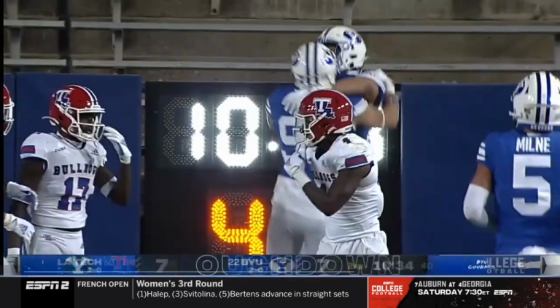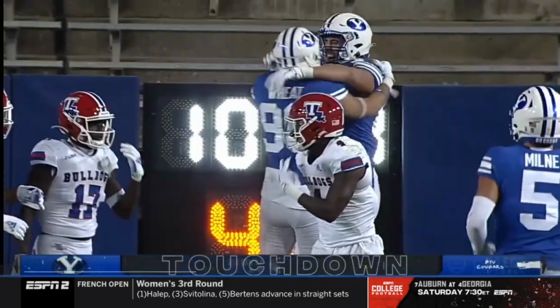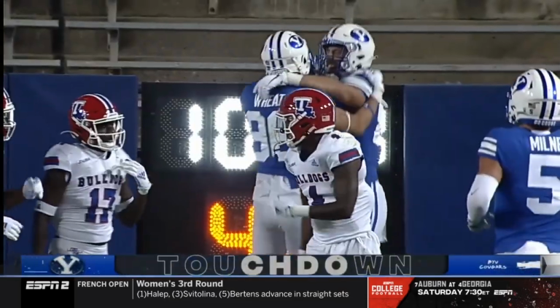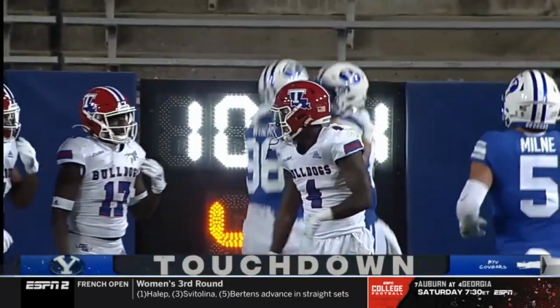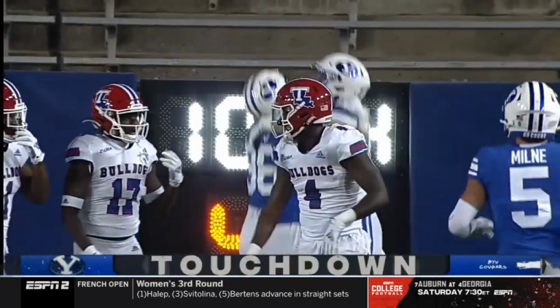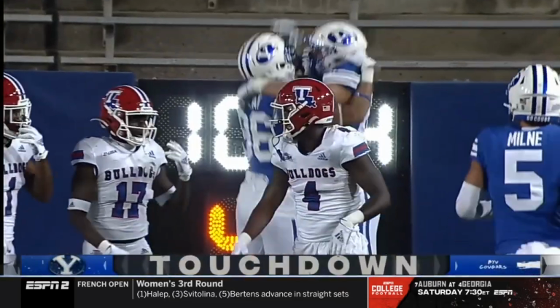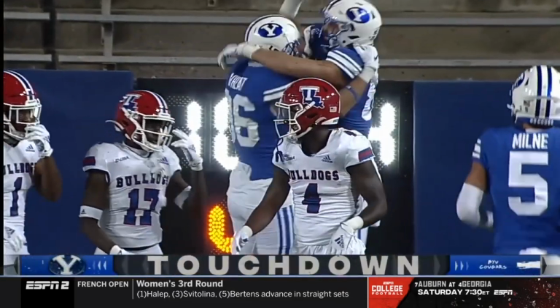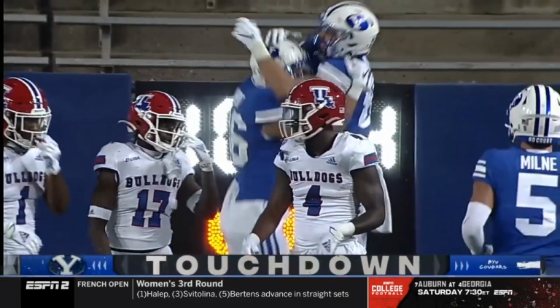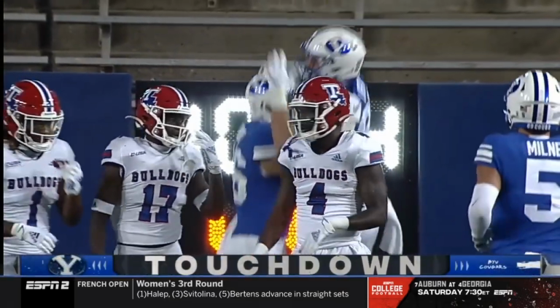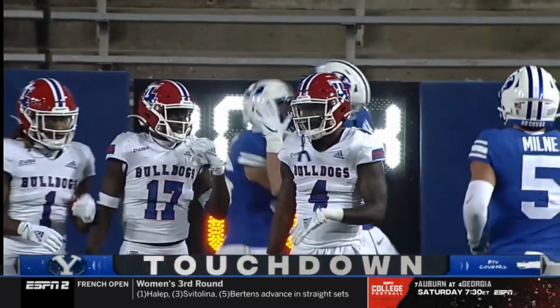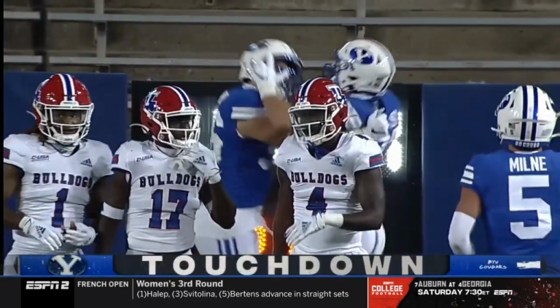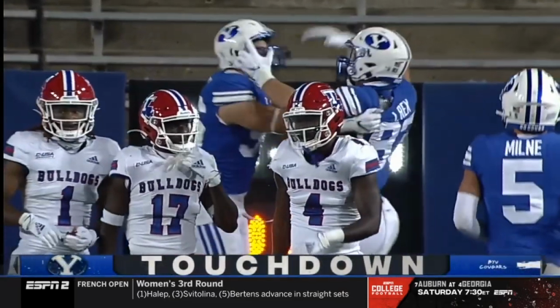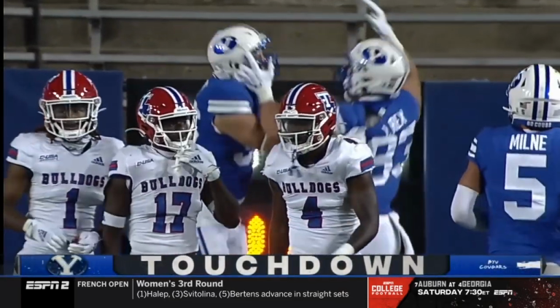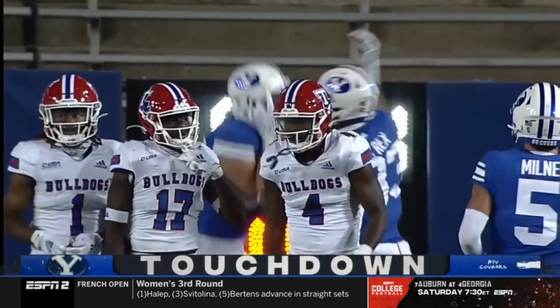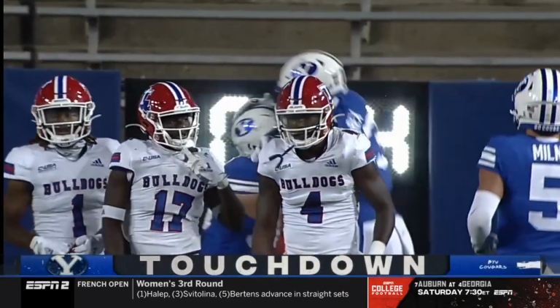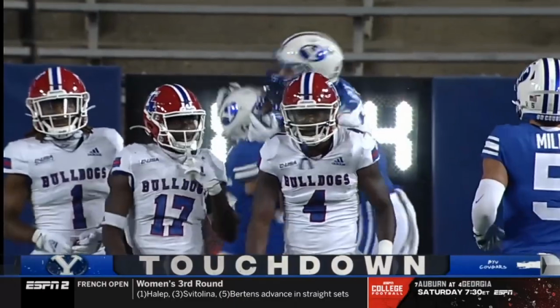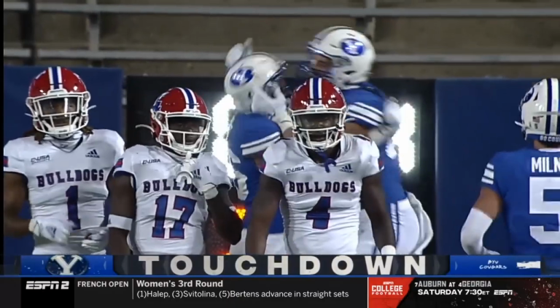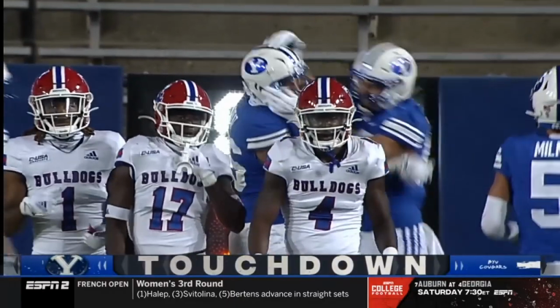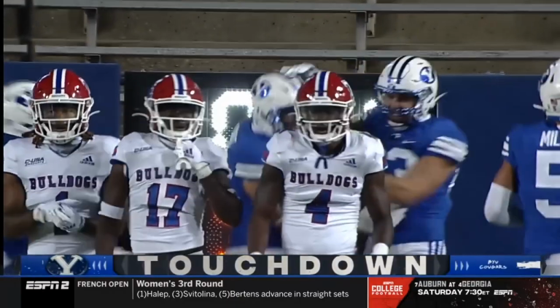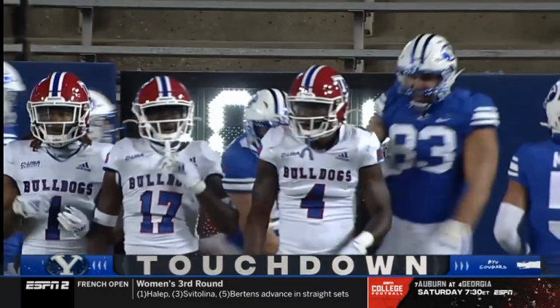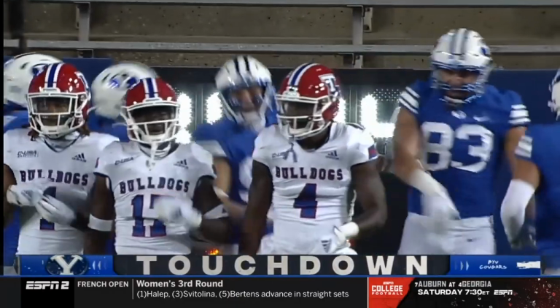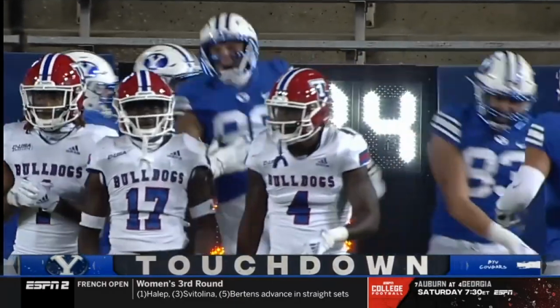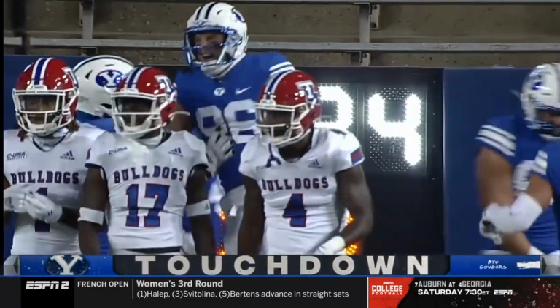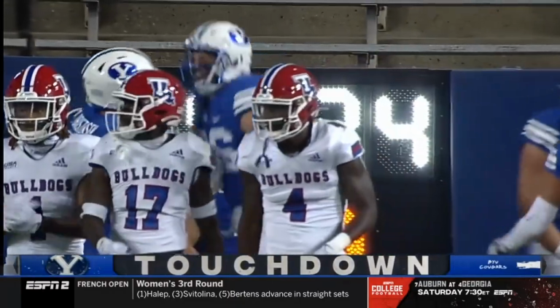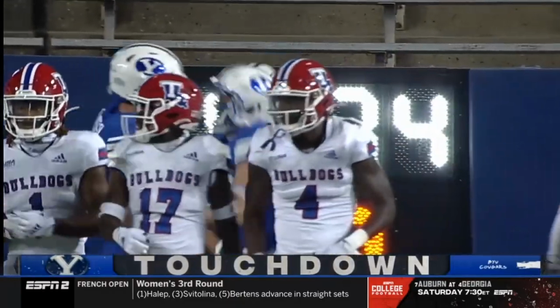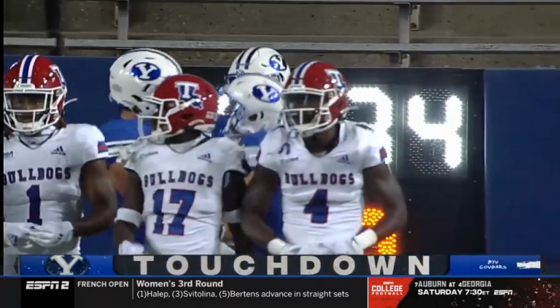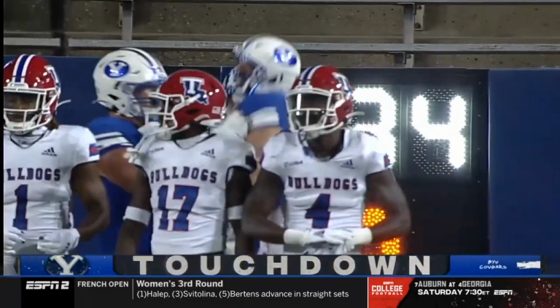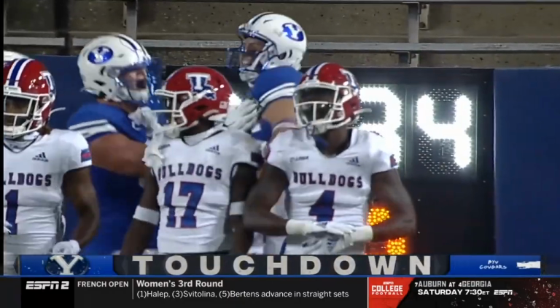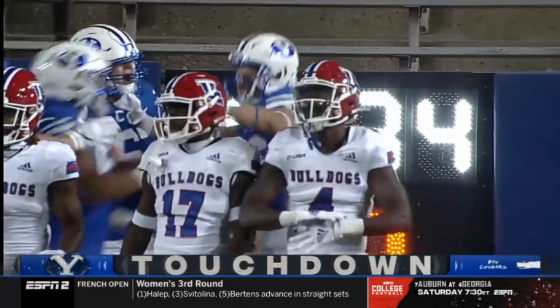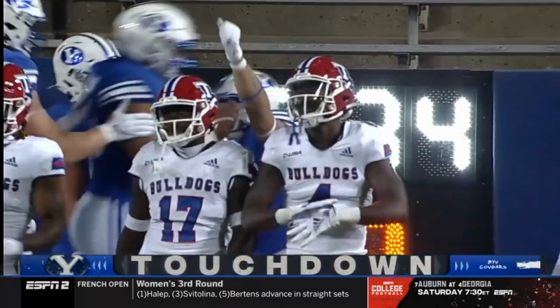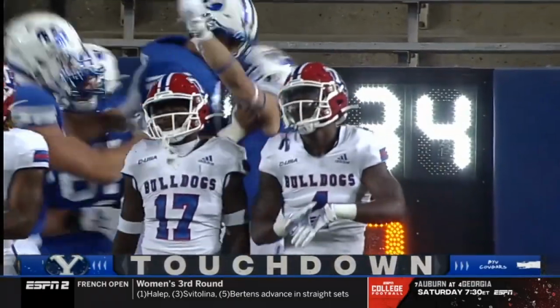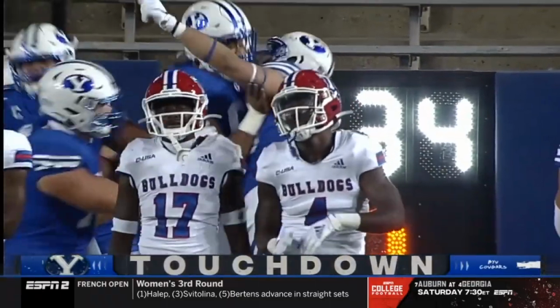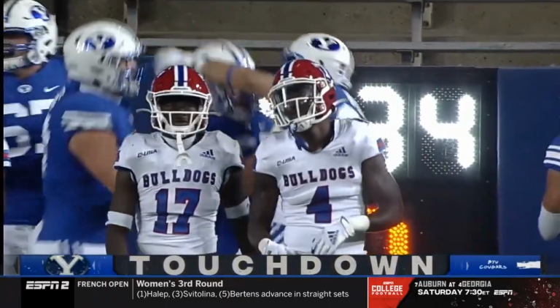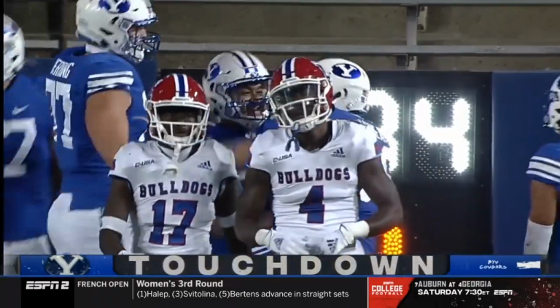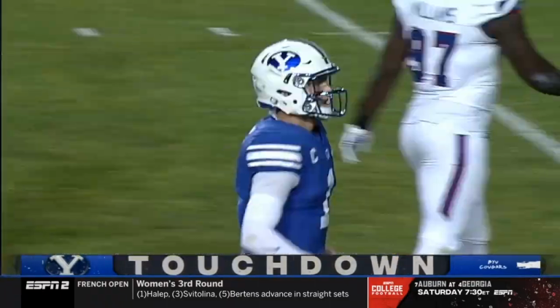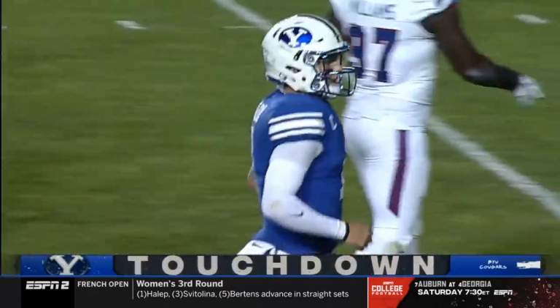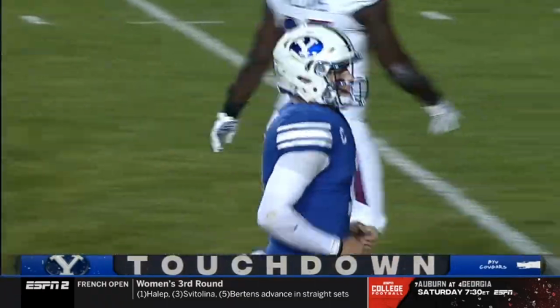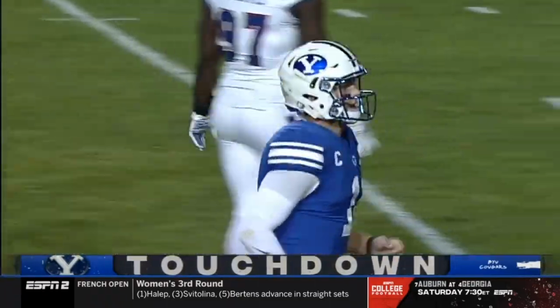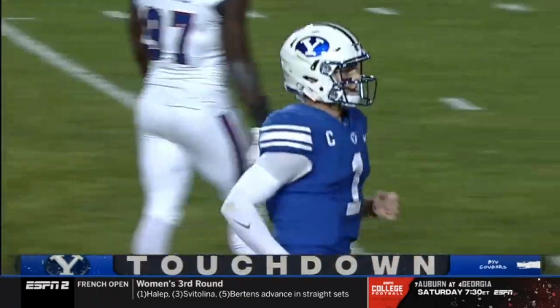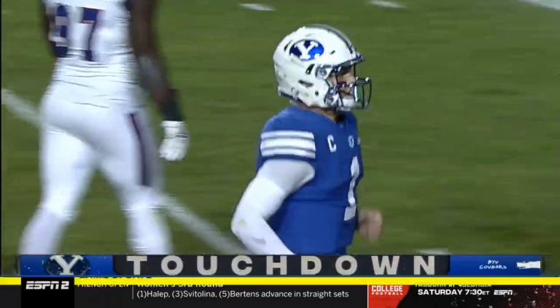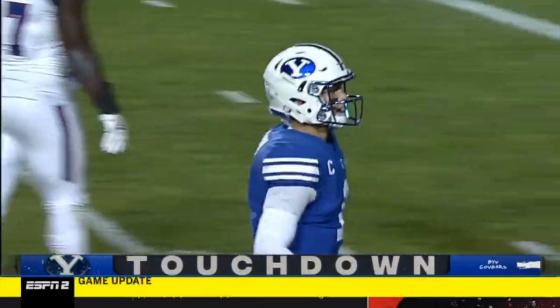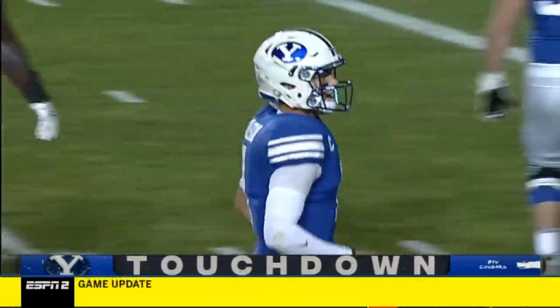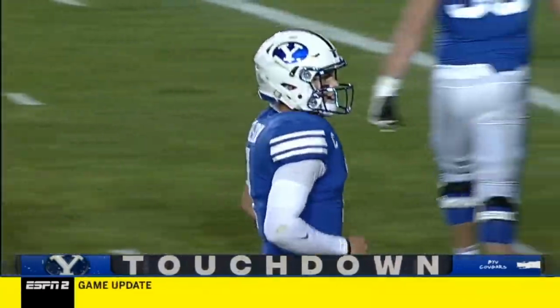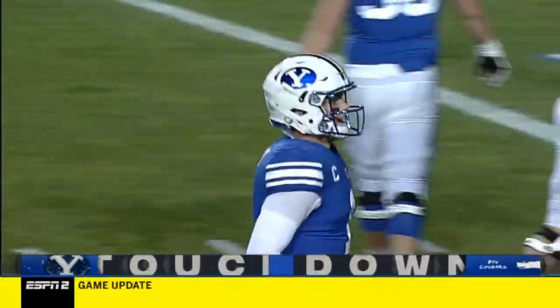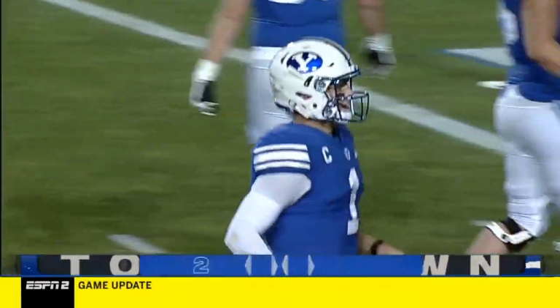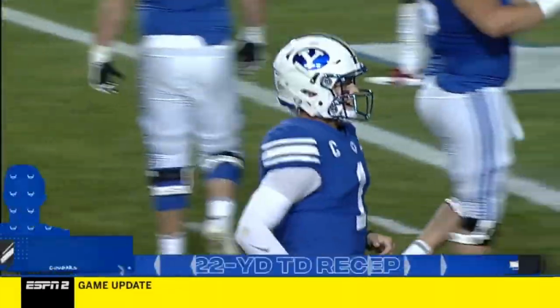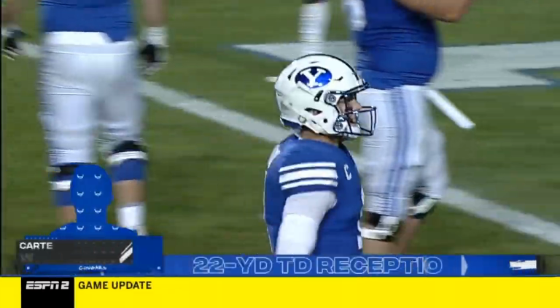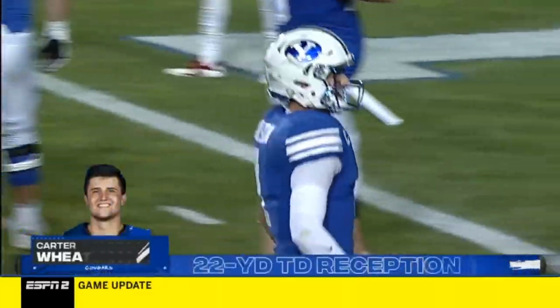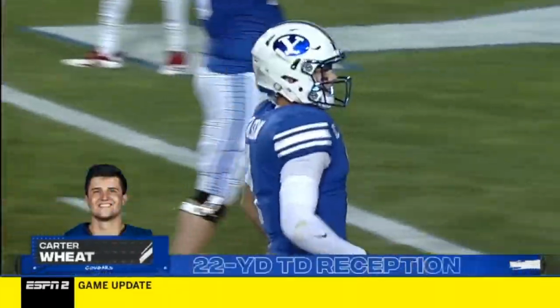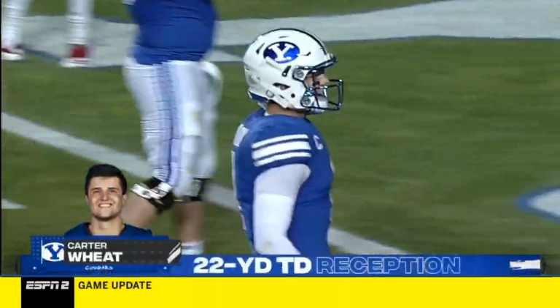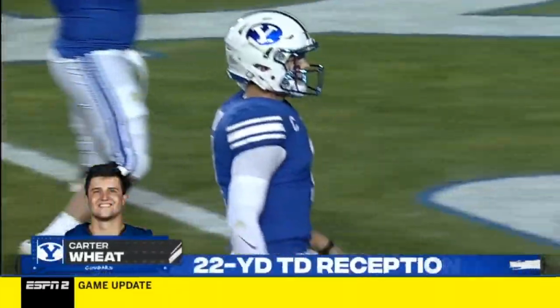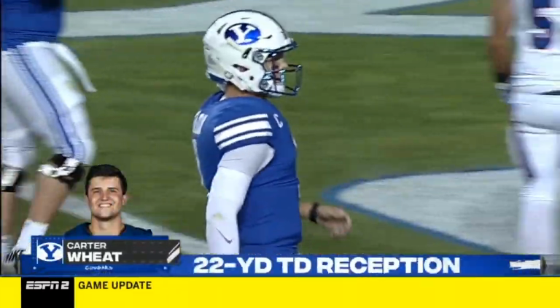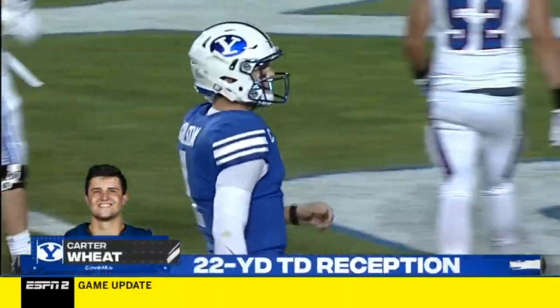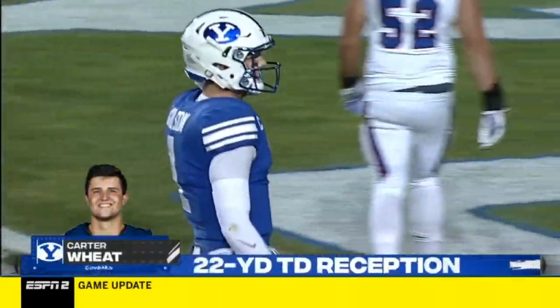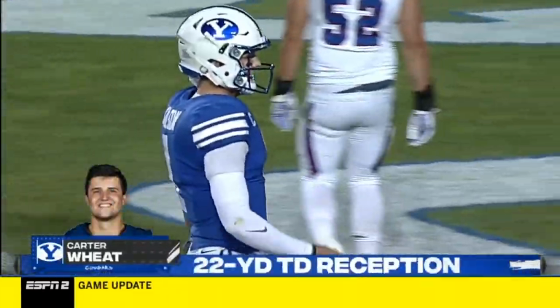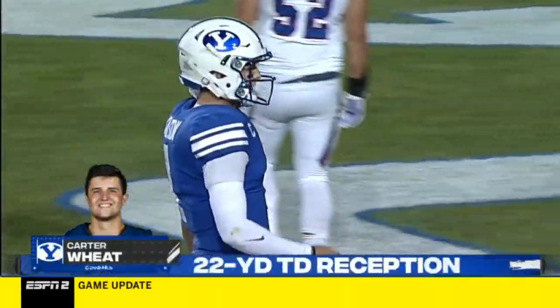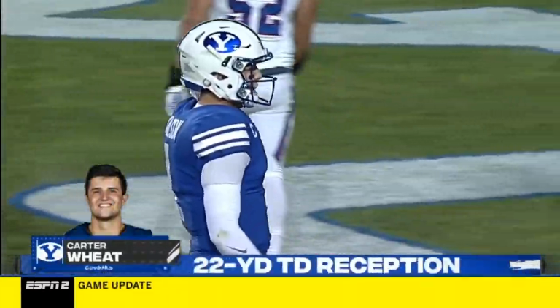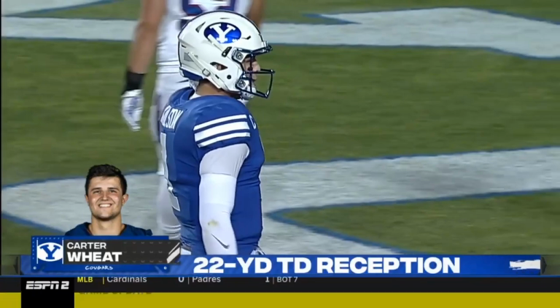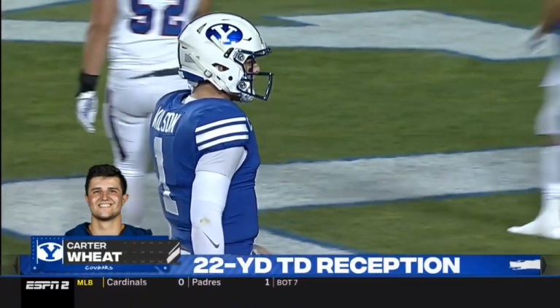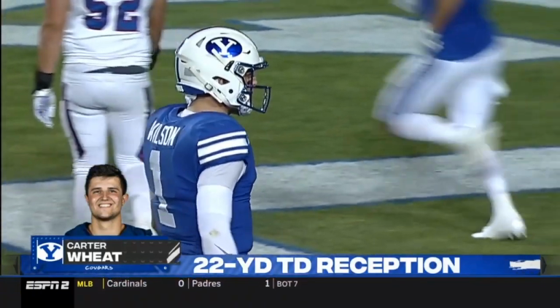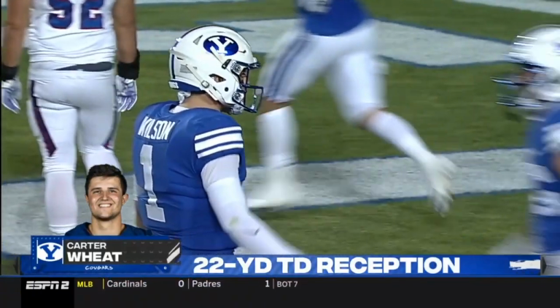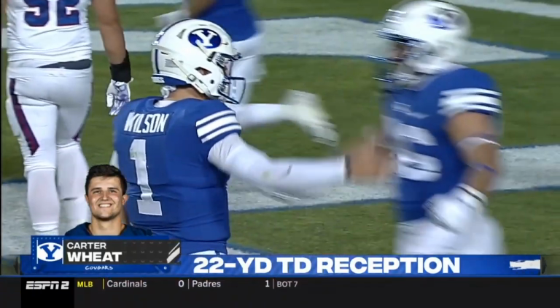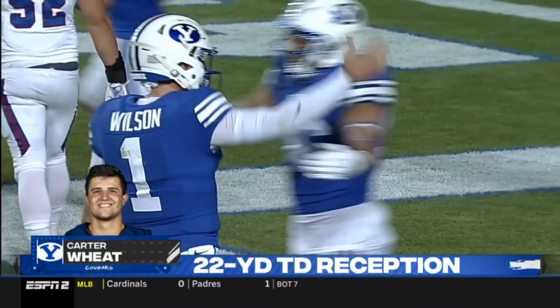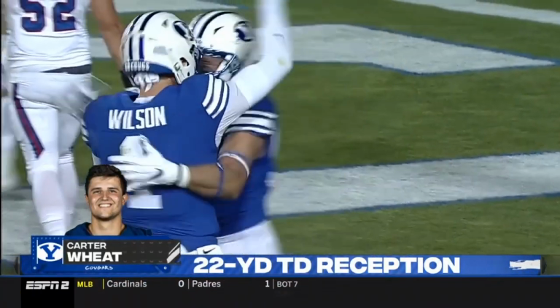Carter Wheat, the third tight end for BYU. What a throw.